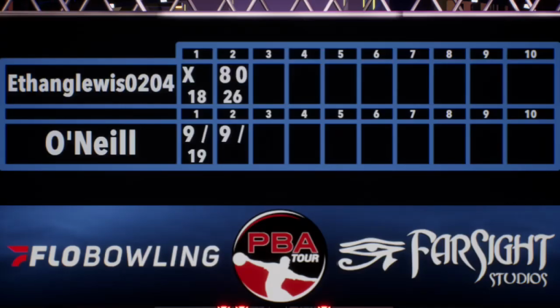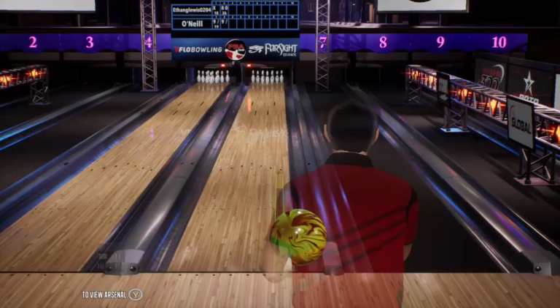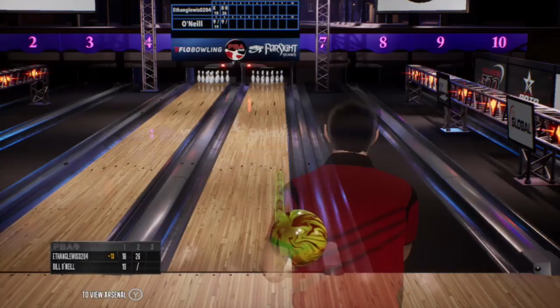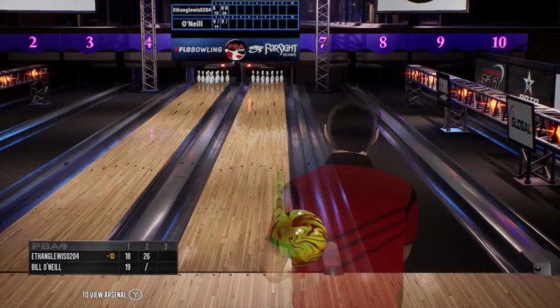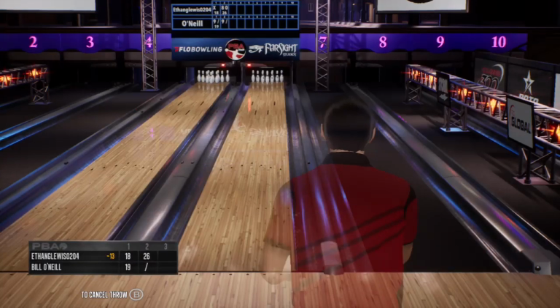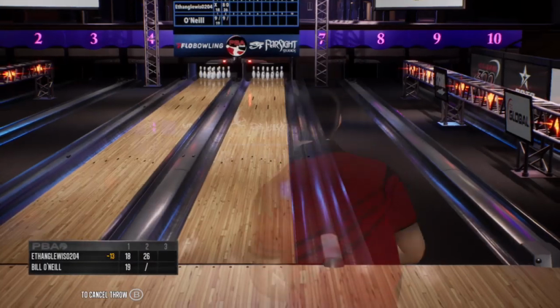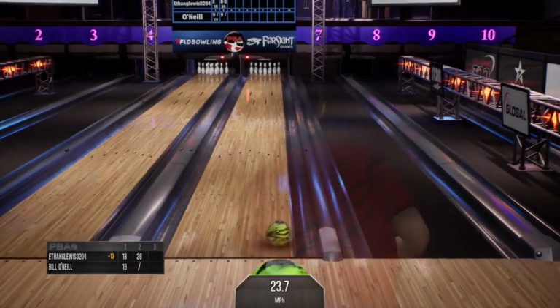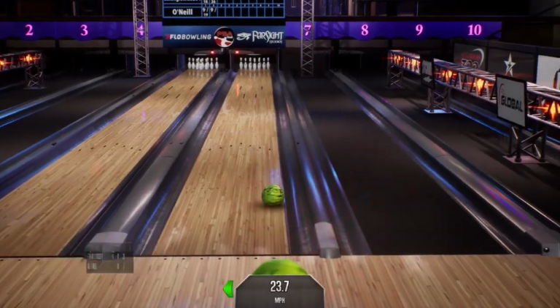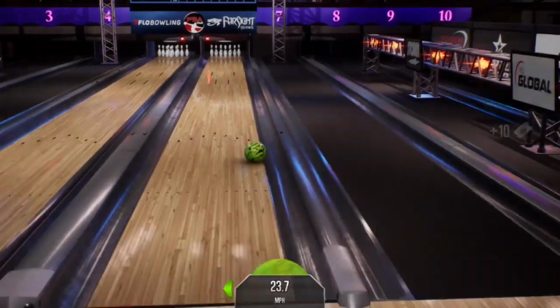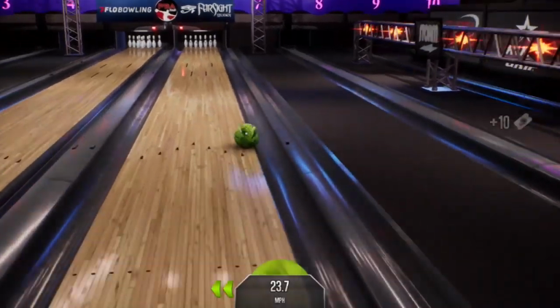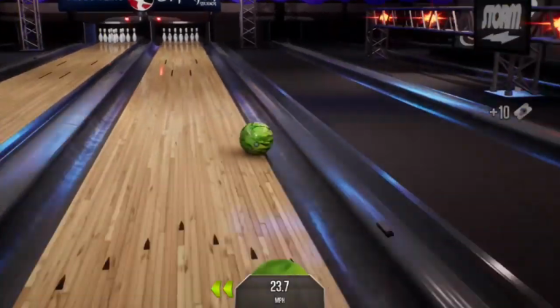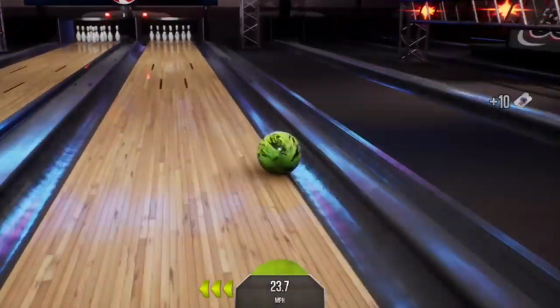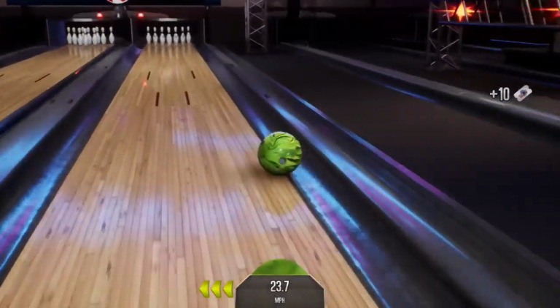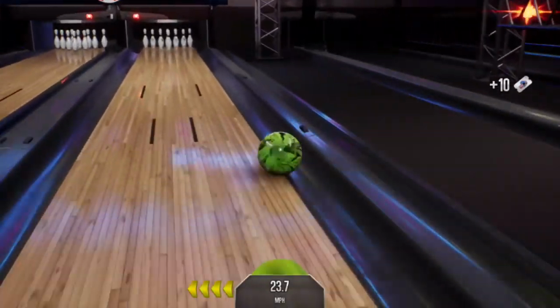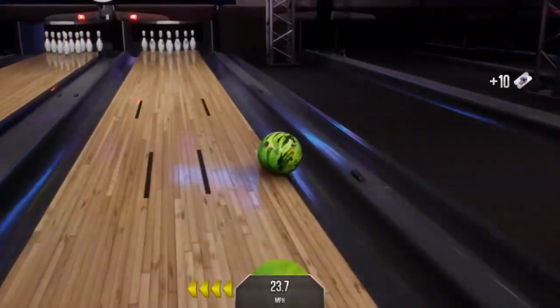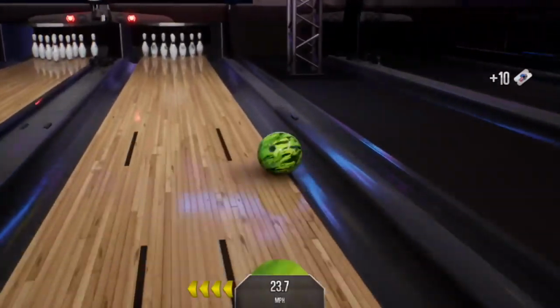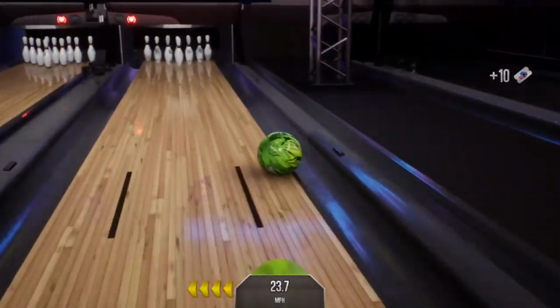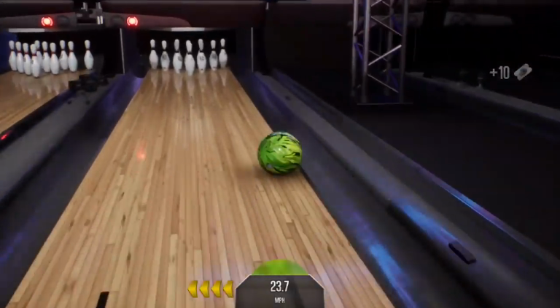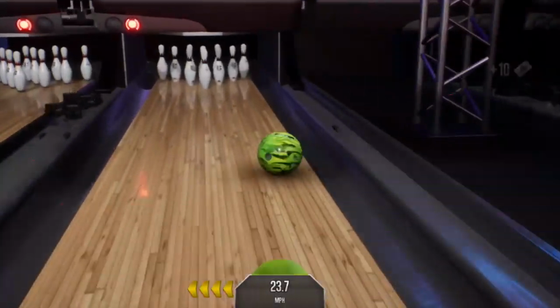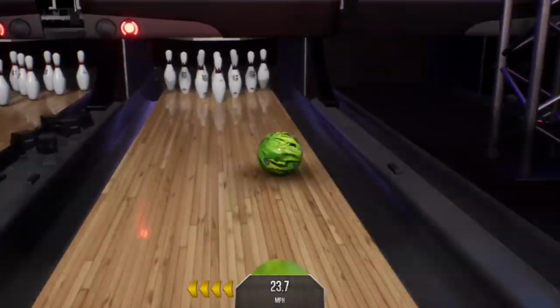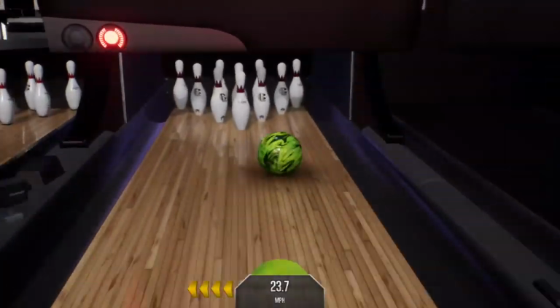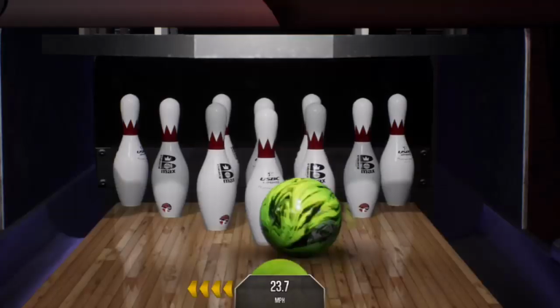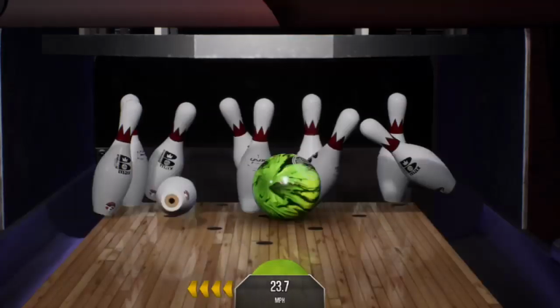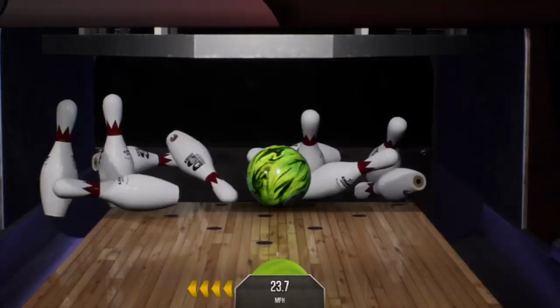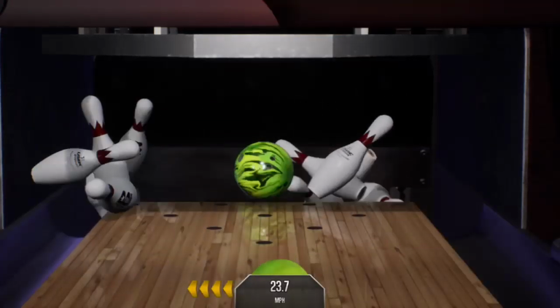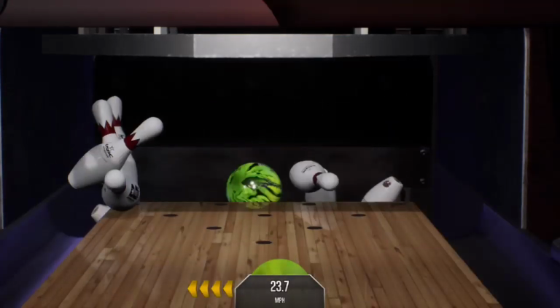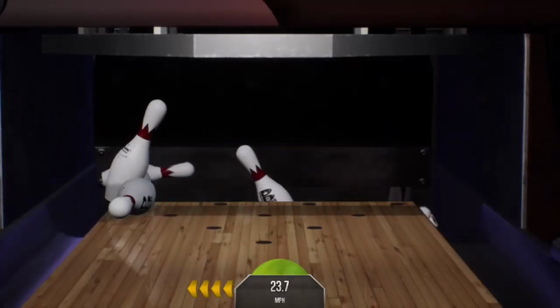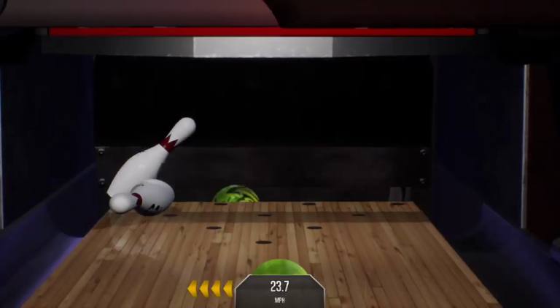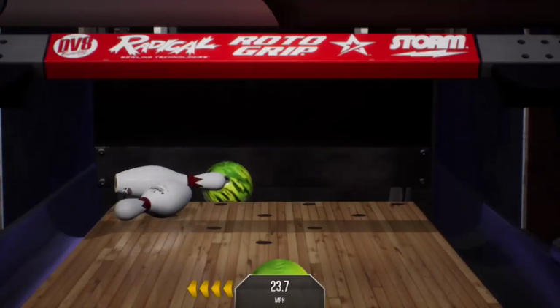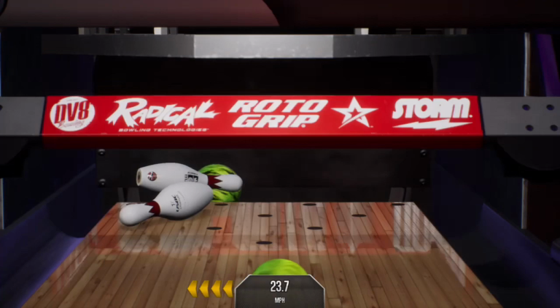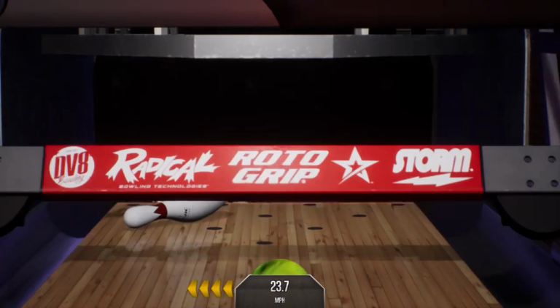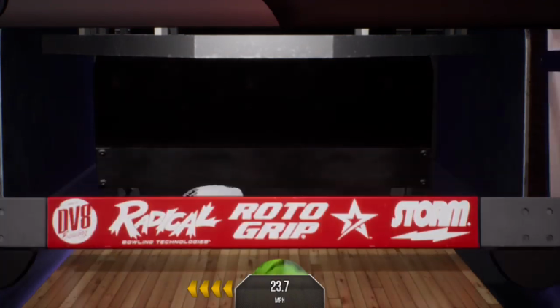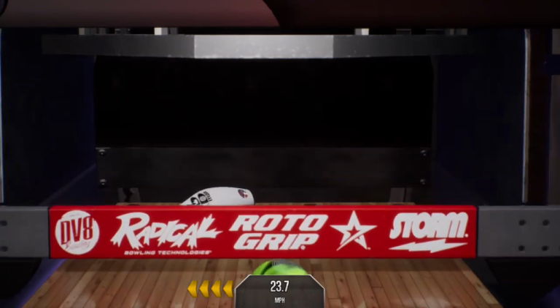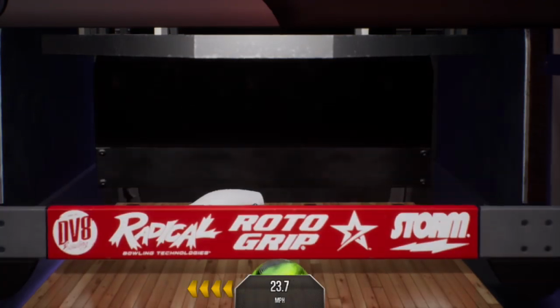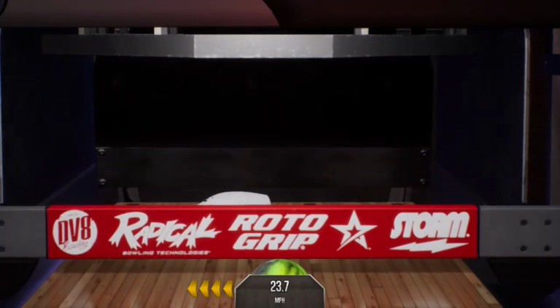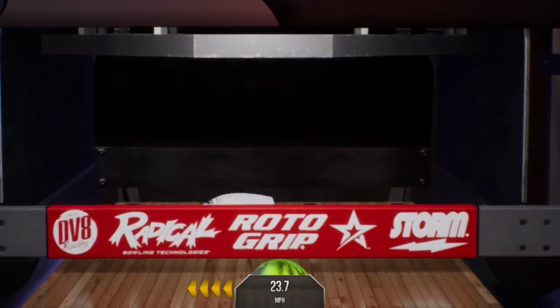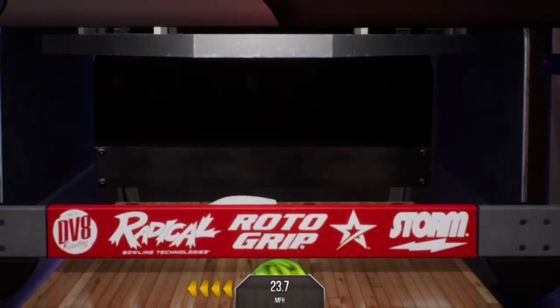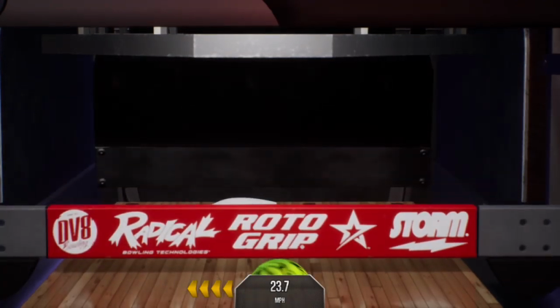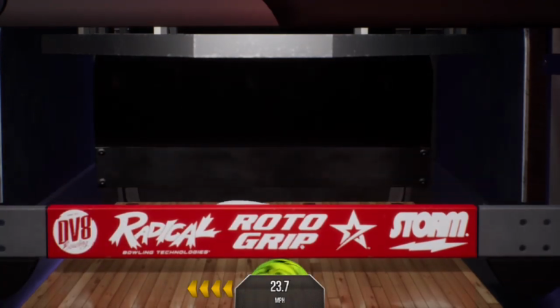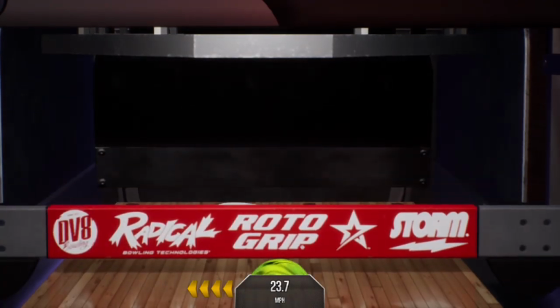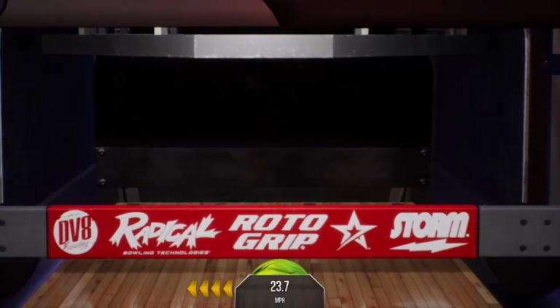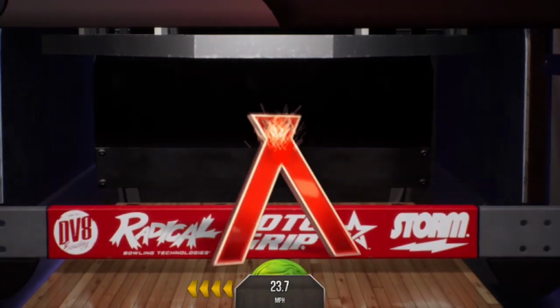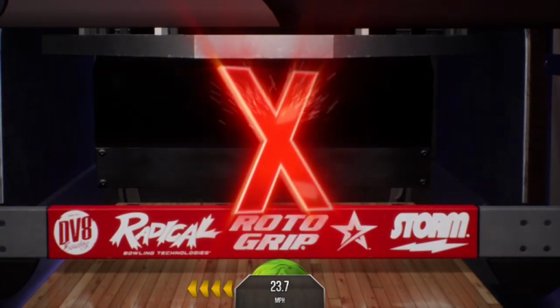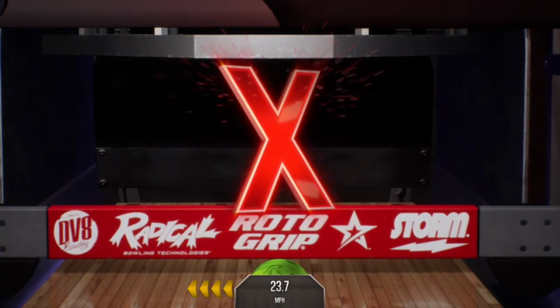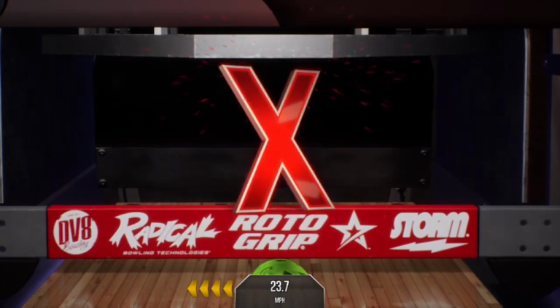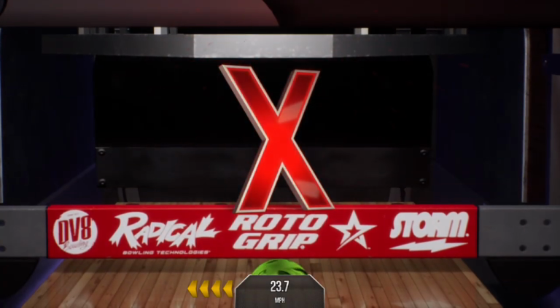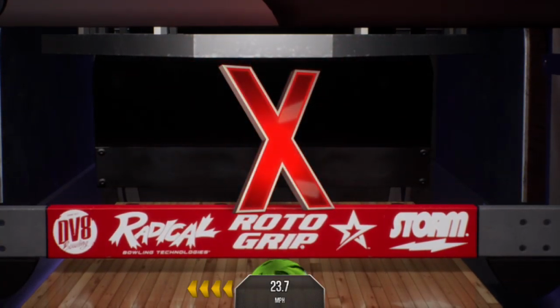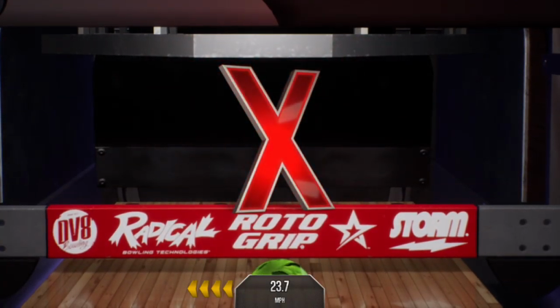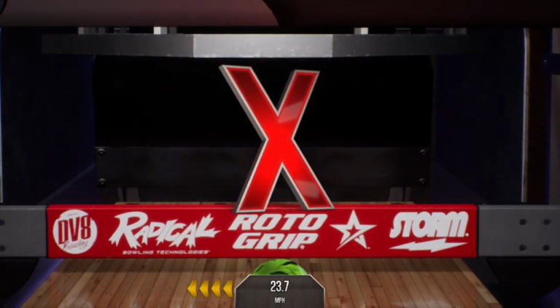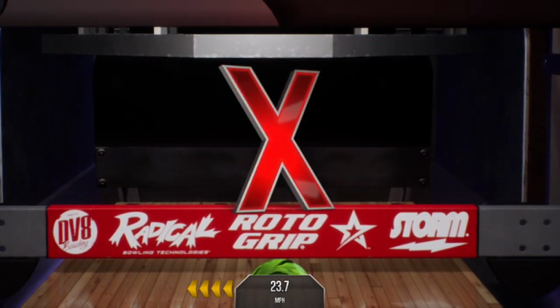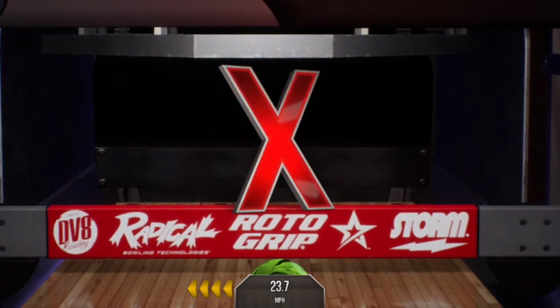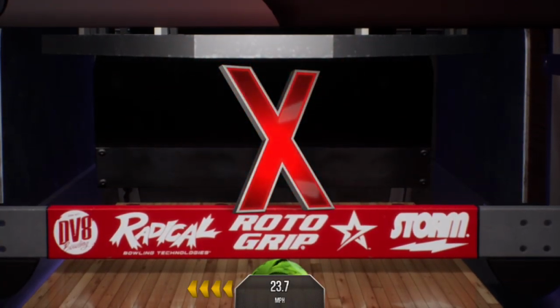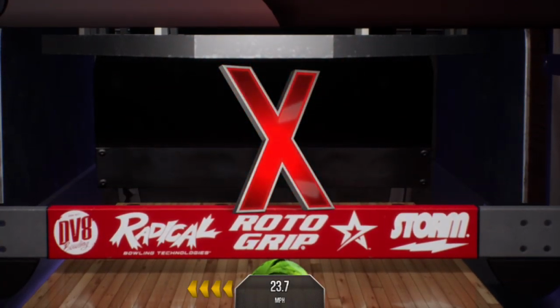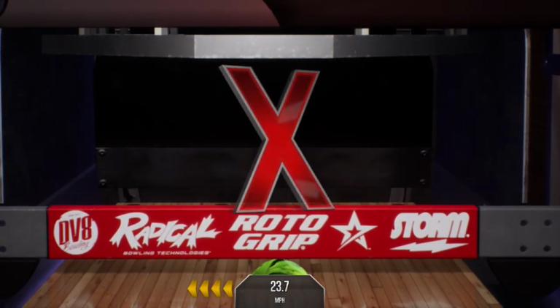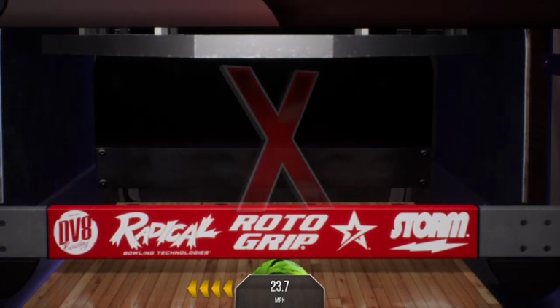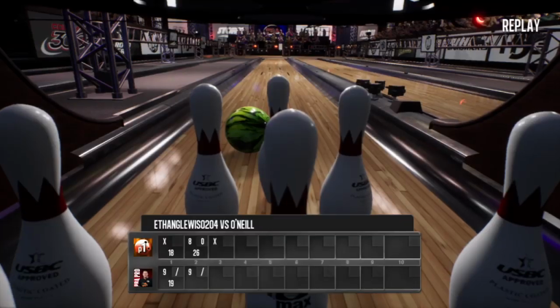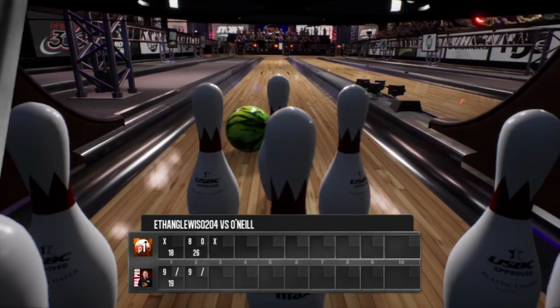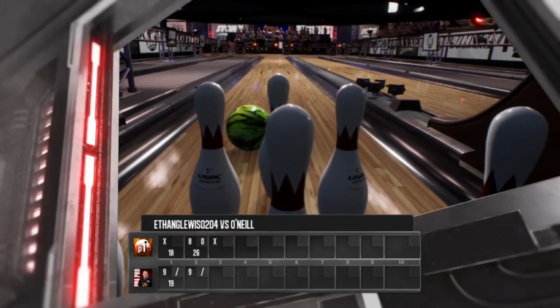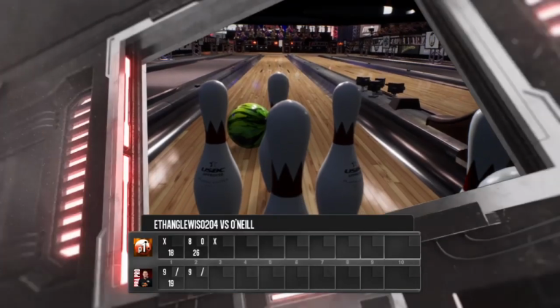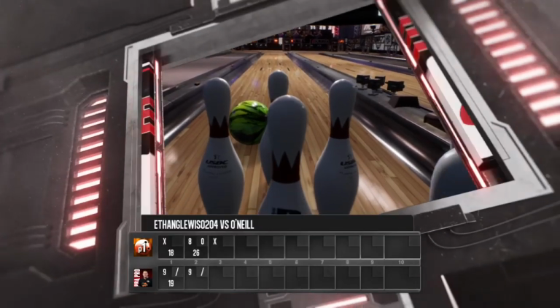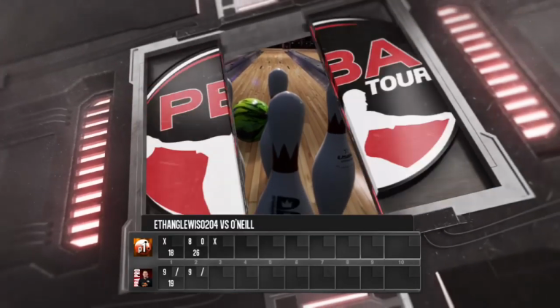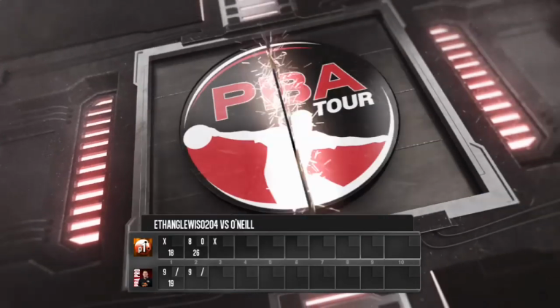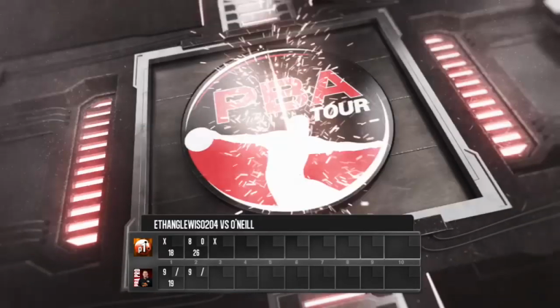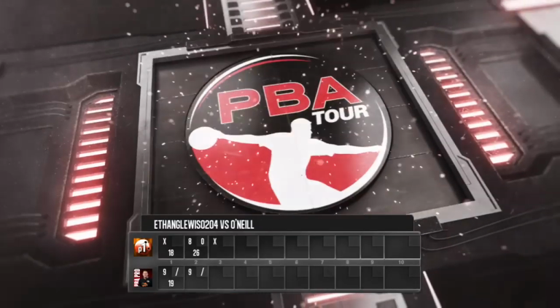Rob, I used to pick up the 7-10 all the time, but it always happened when no one was looking. Nice. Beautiful execution on that shot.